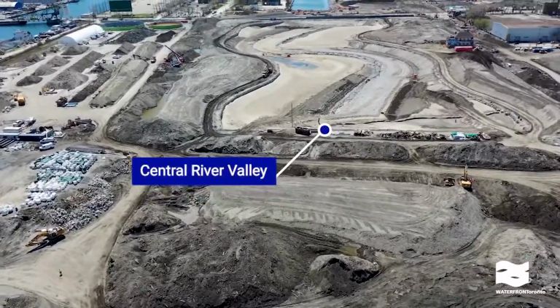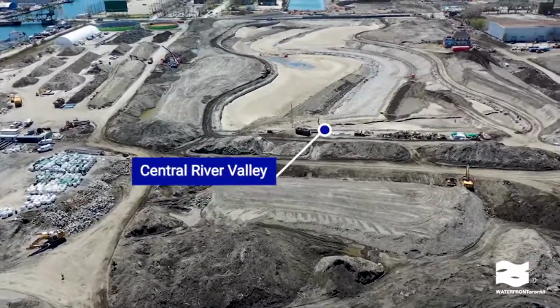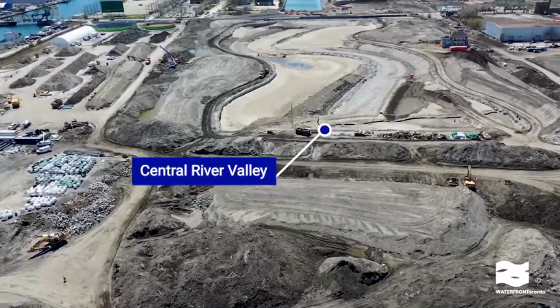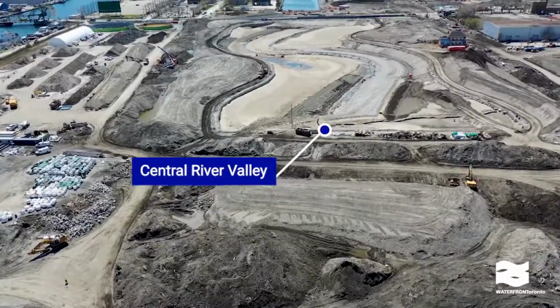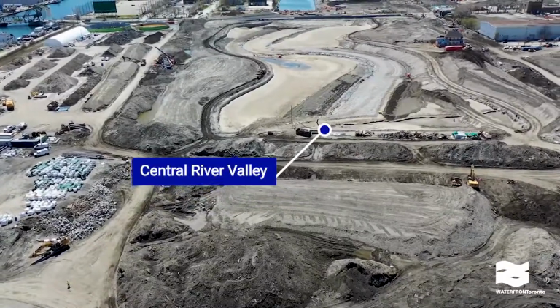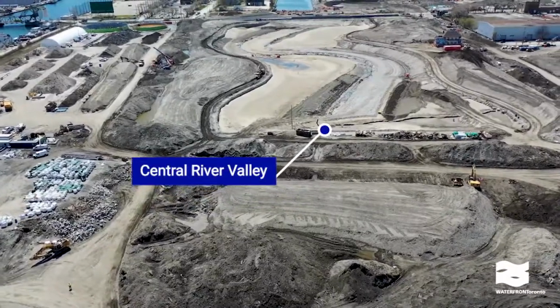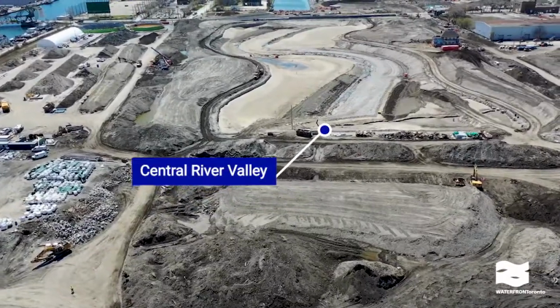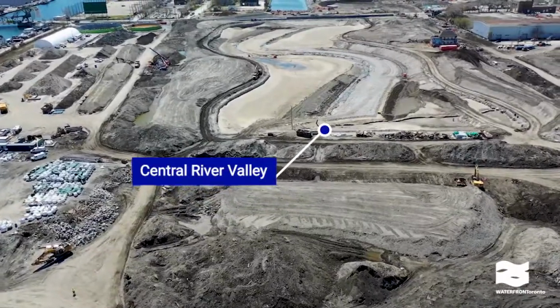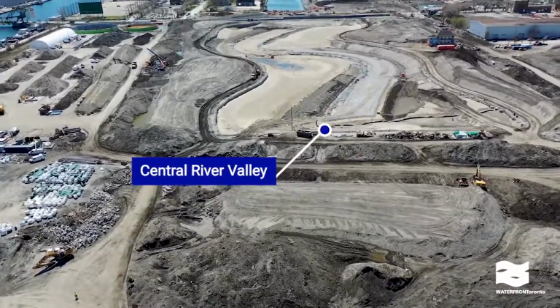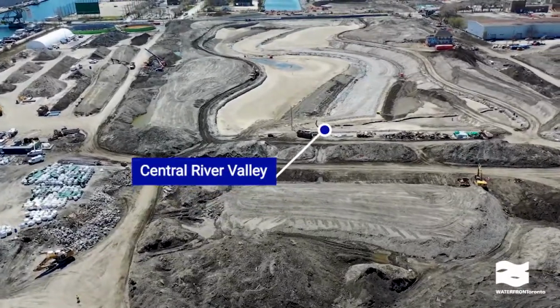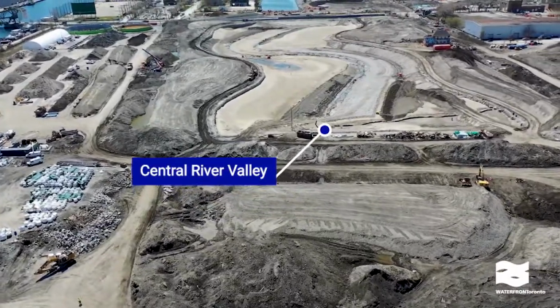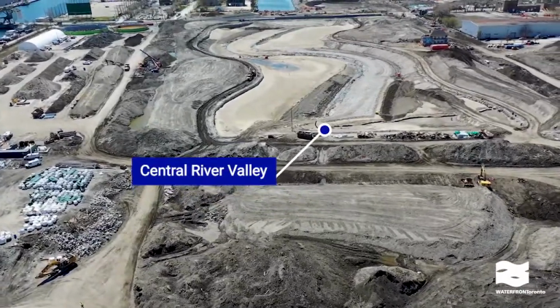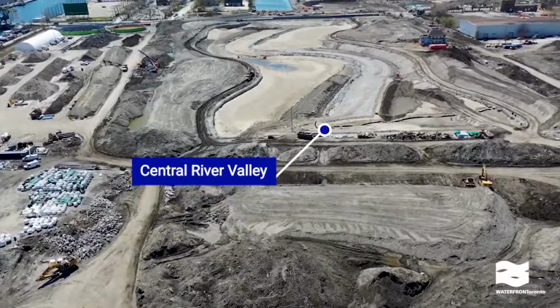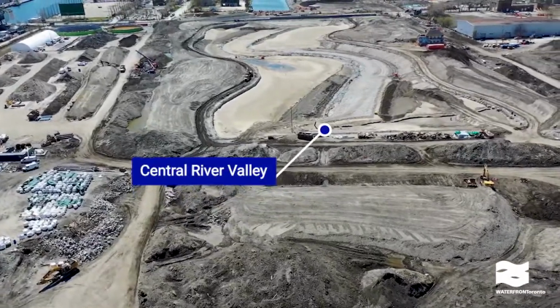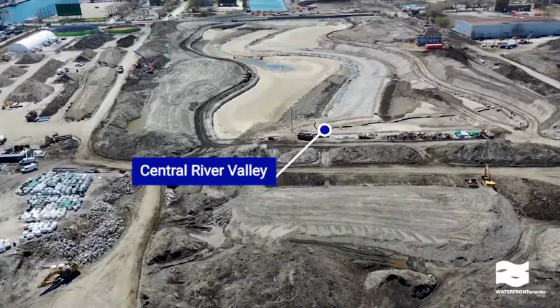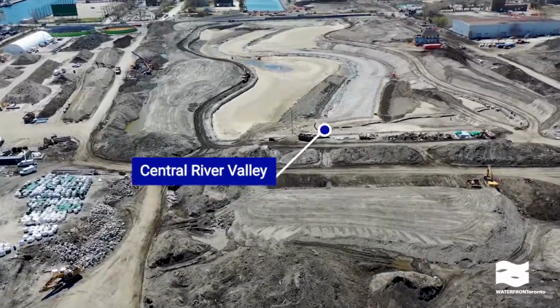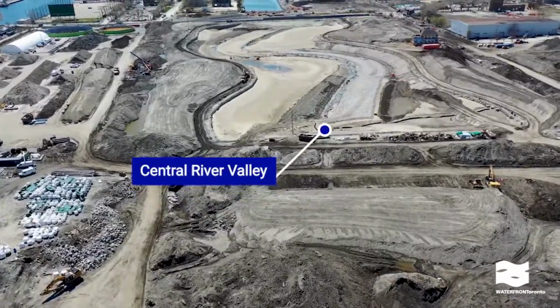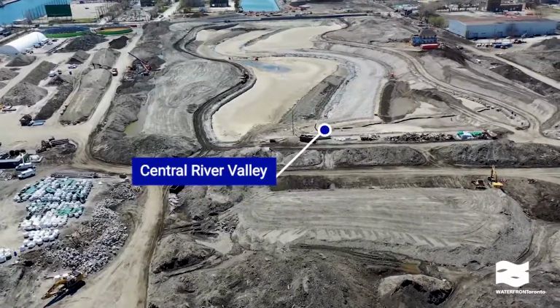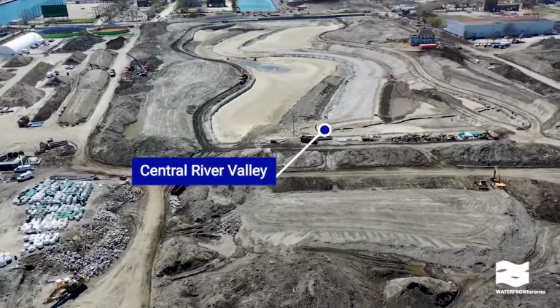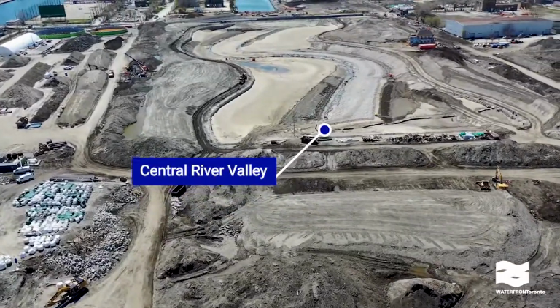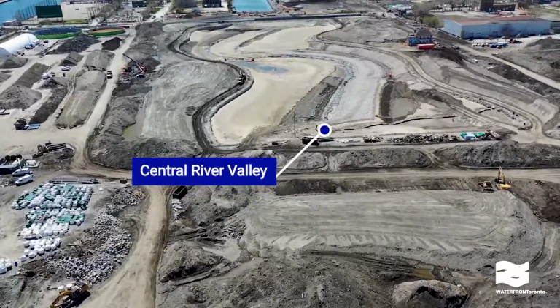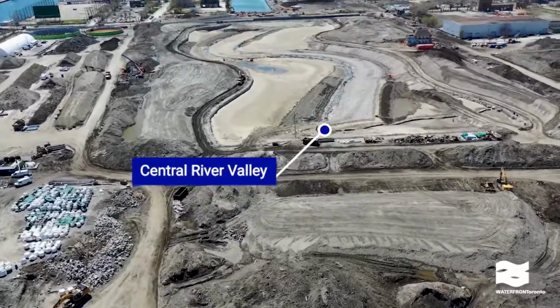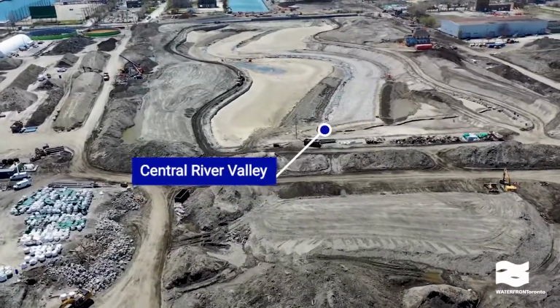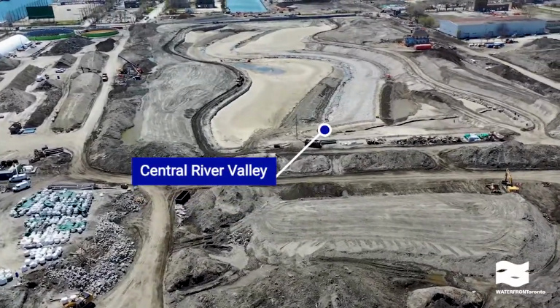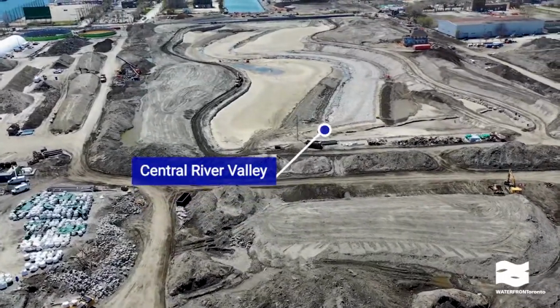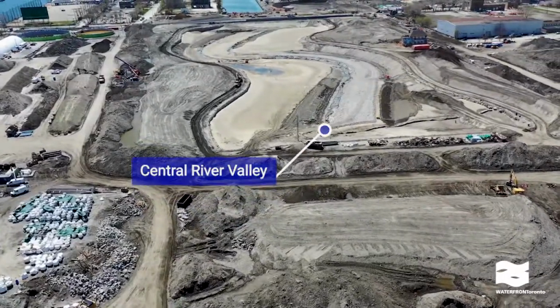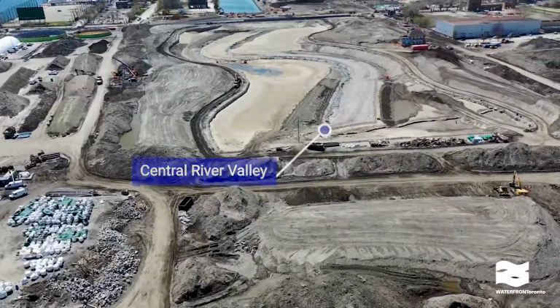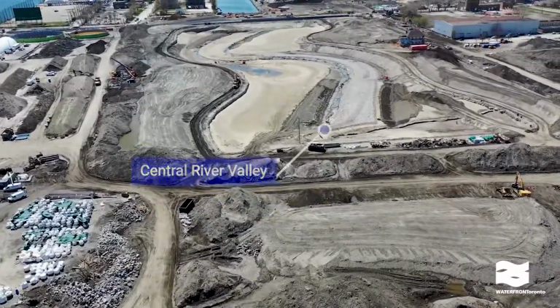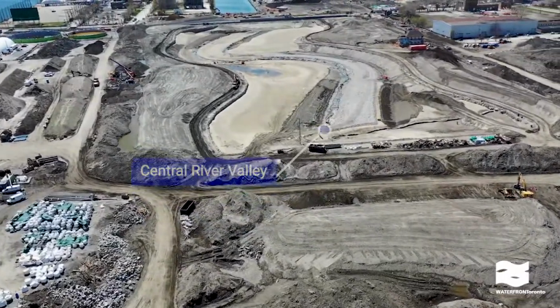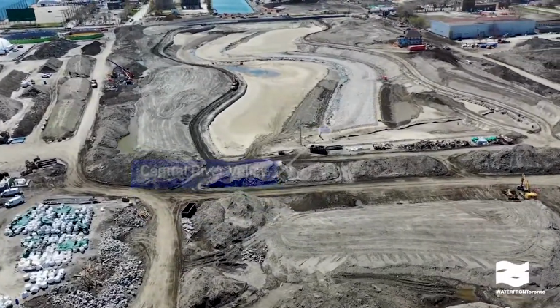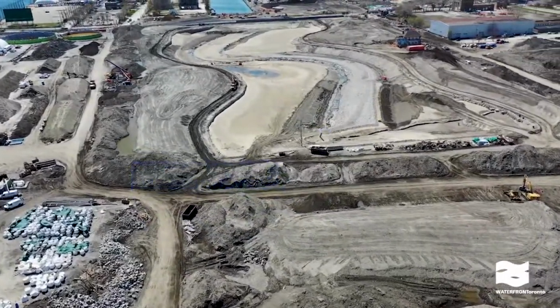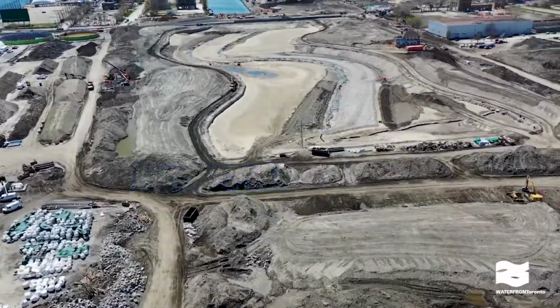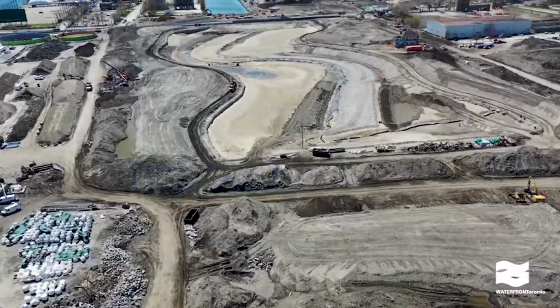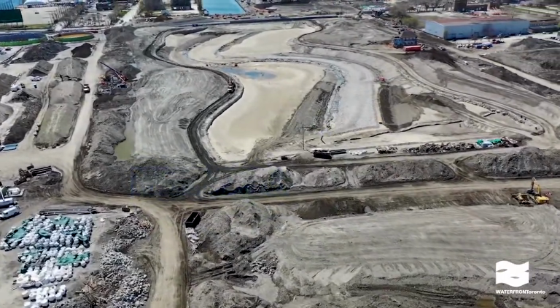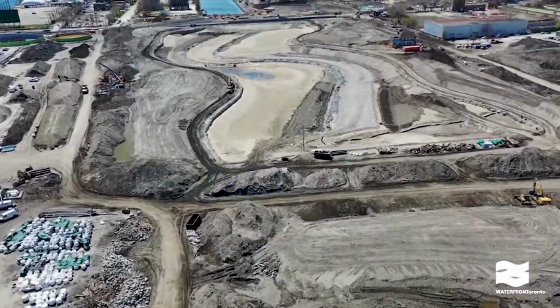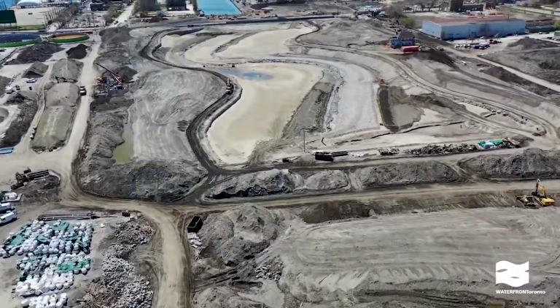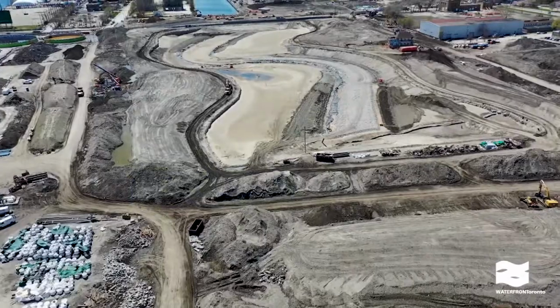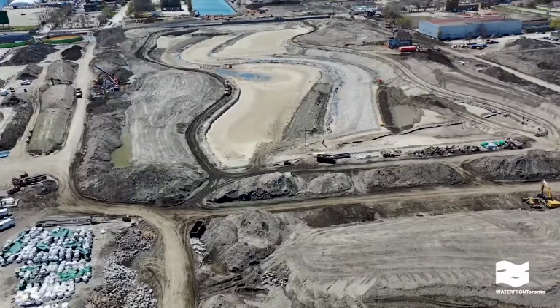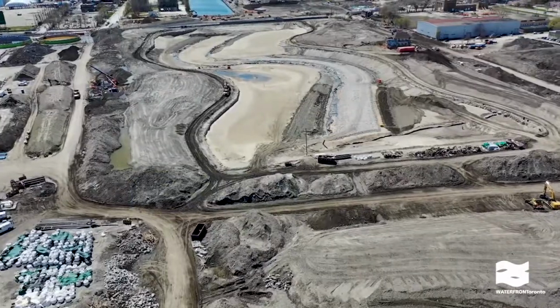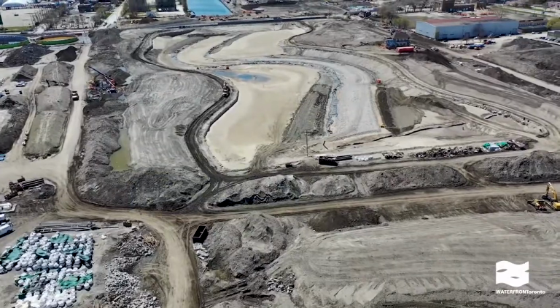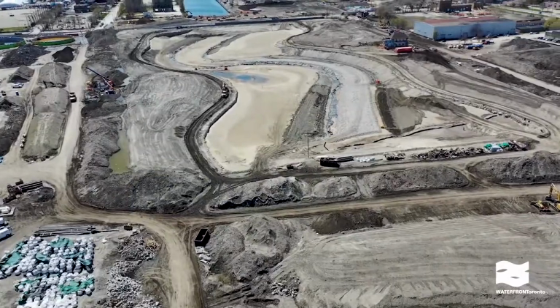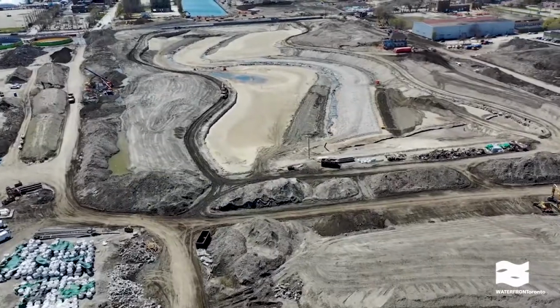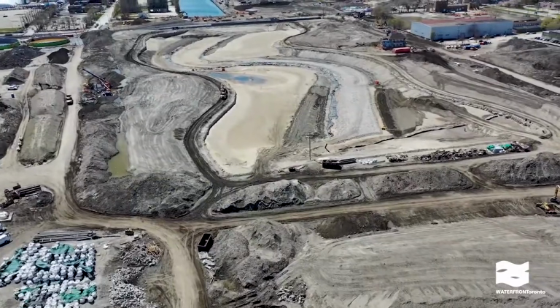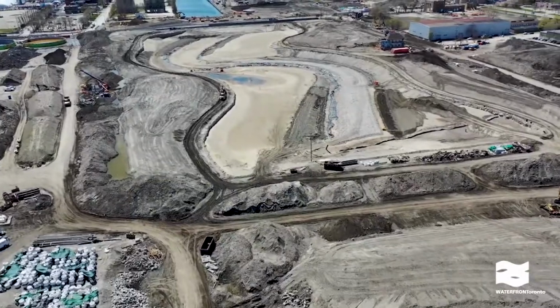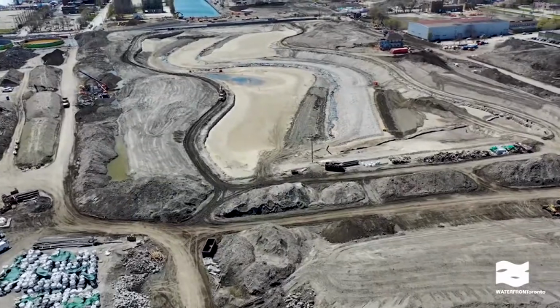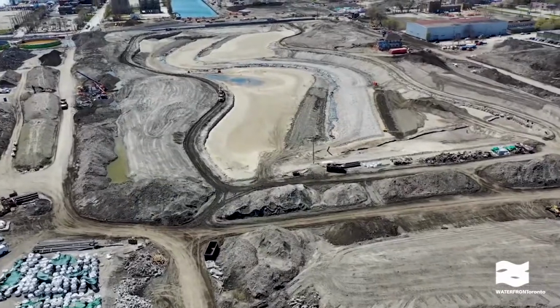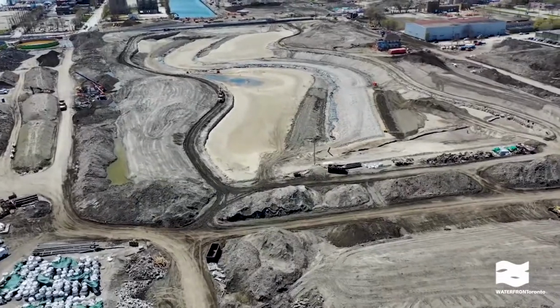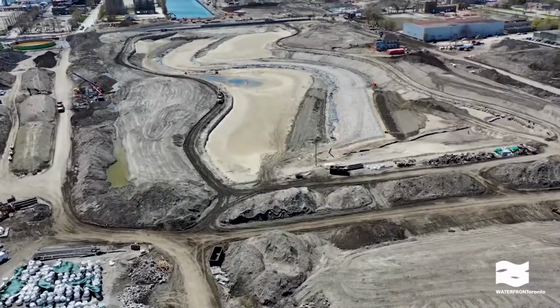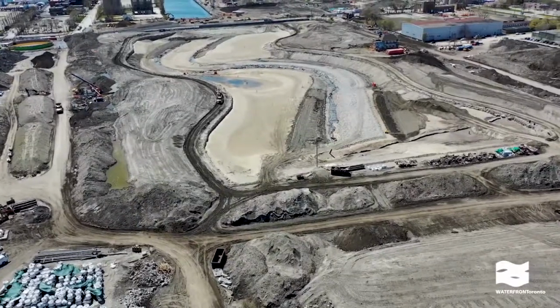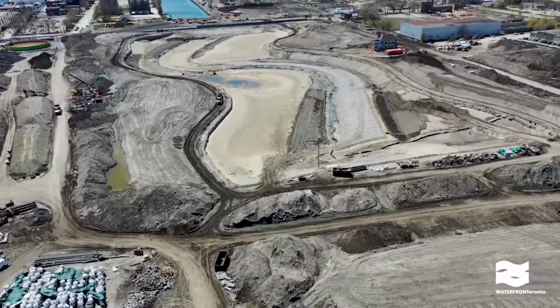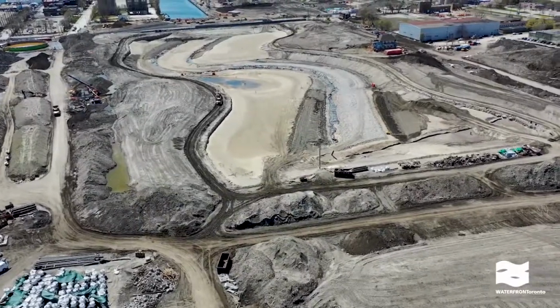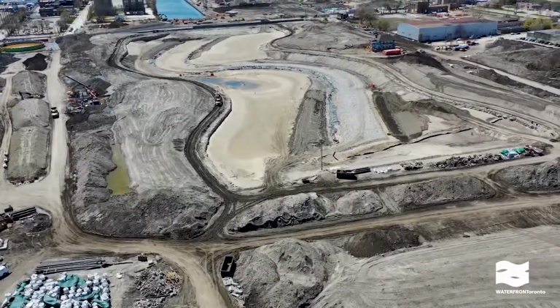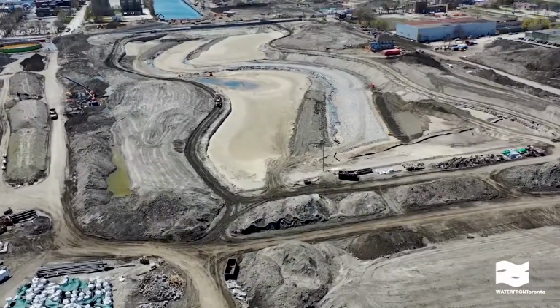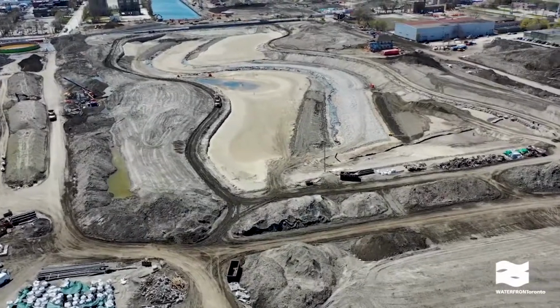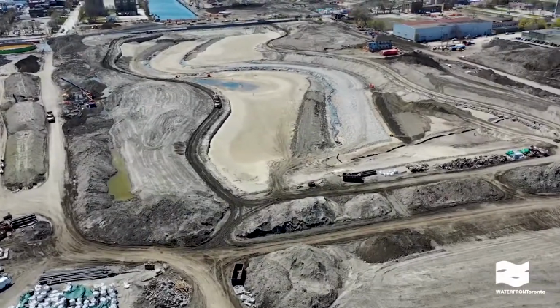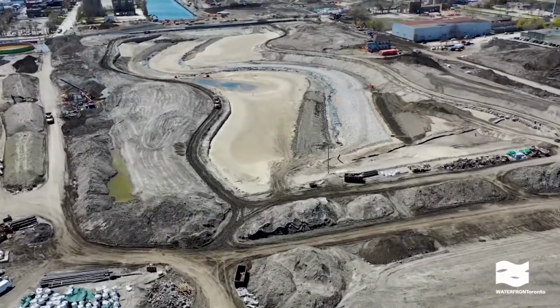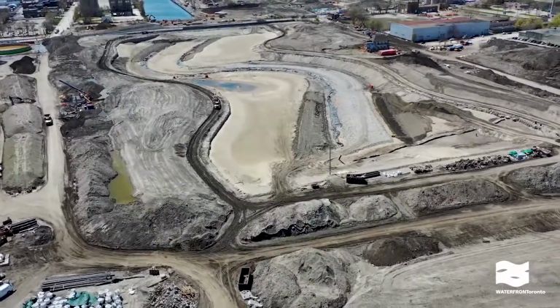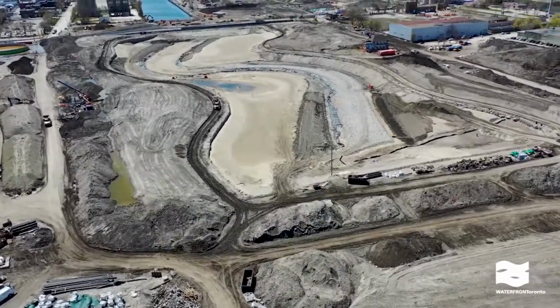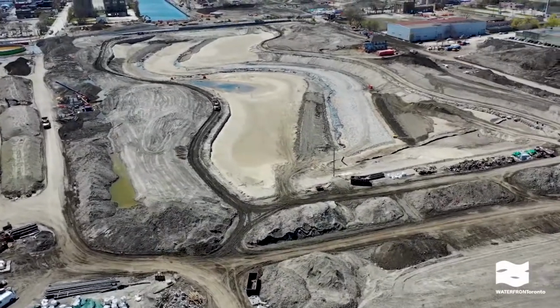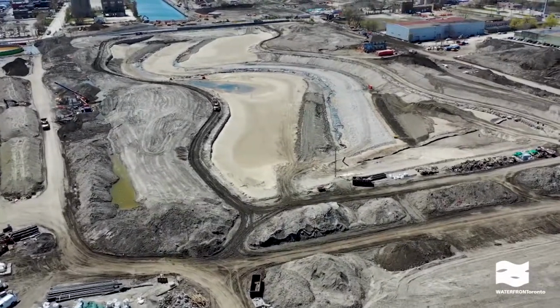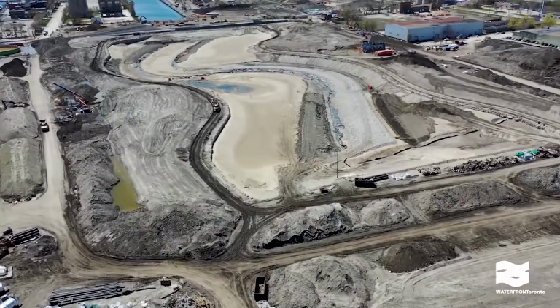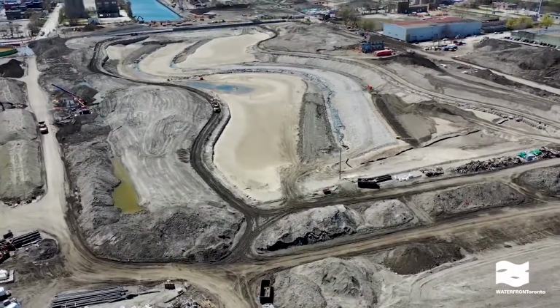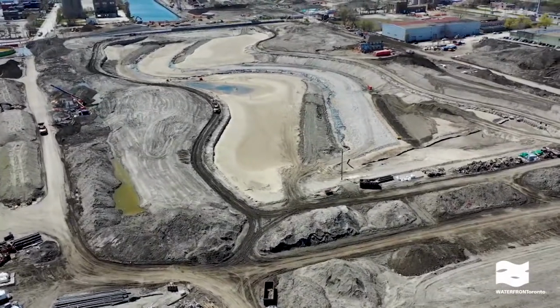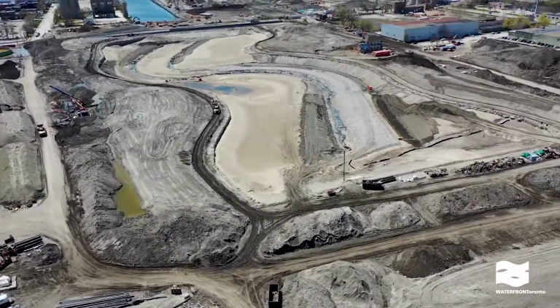River finishes are being placed in the central river valley. These finishes are different types of rocks that create a natural riverbed and aquatic habitat.